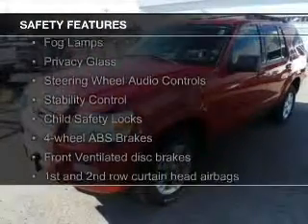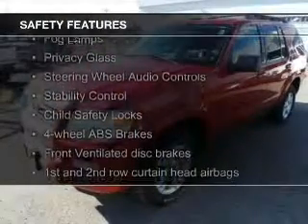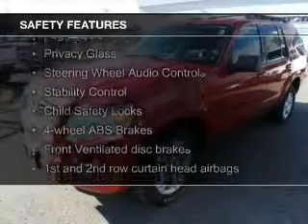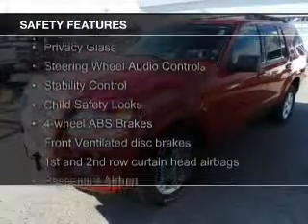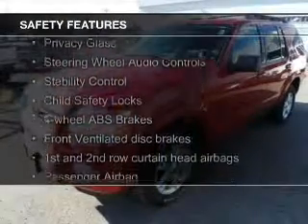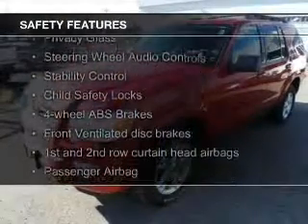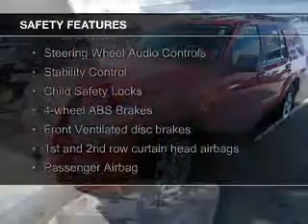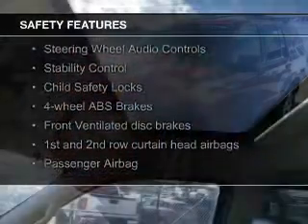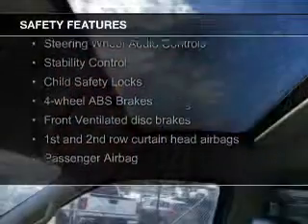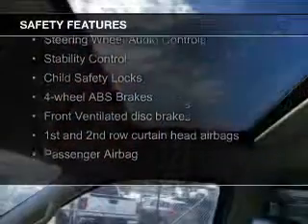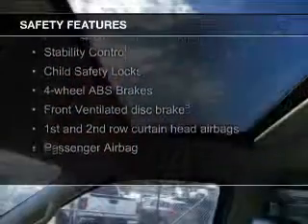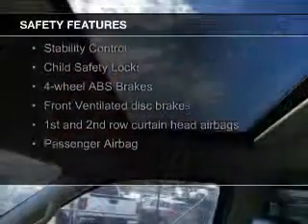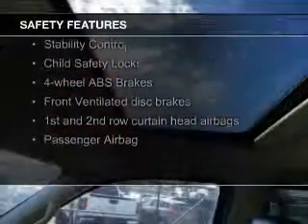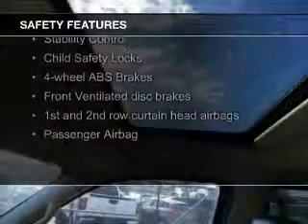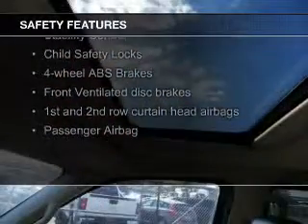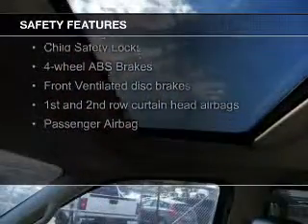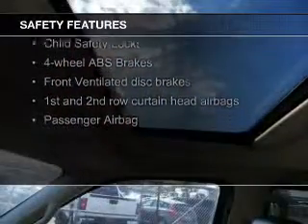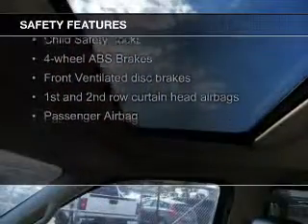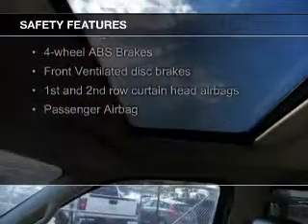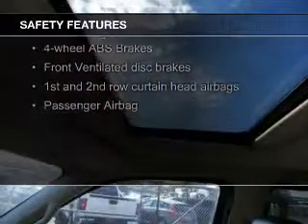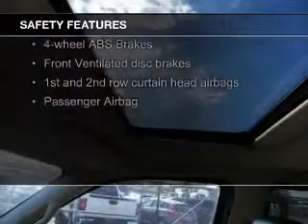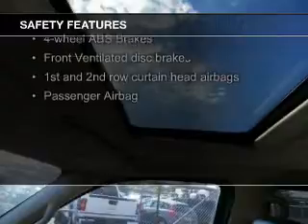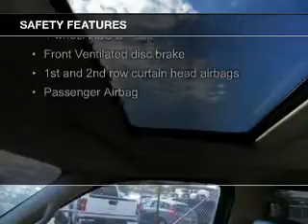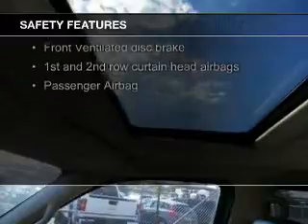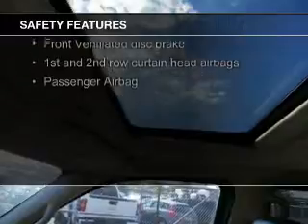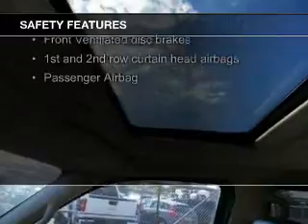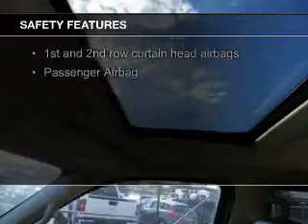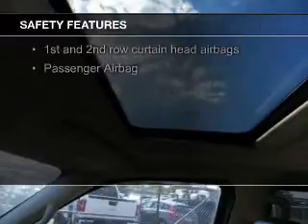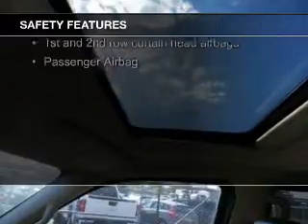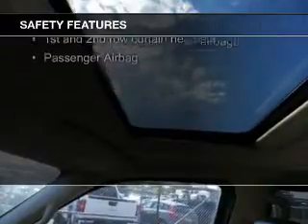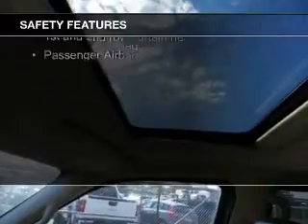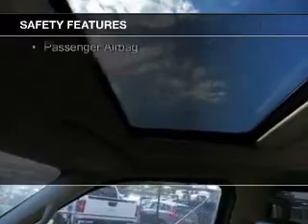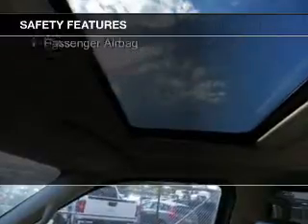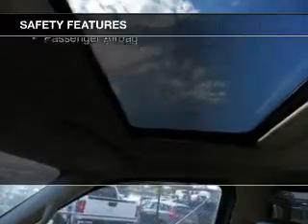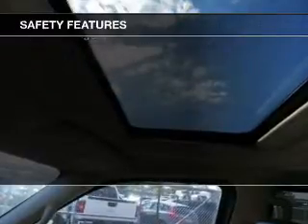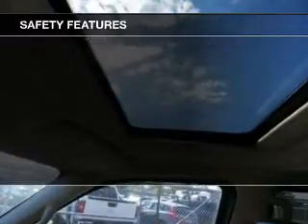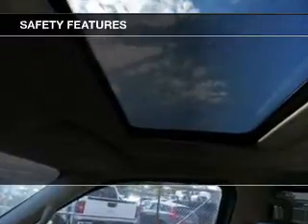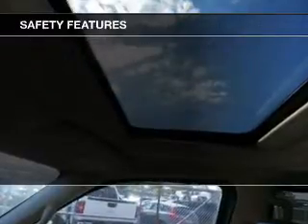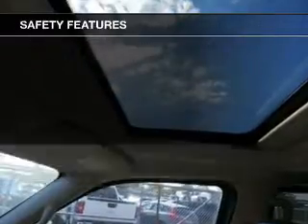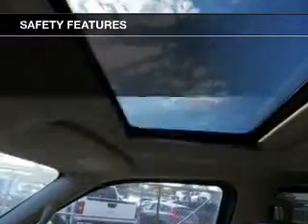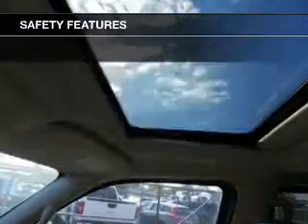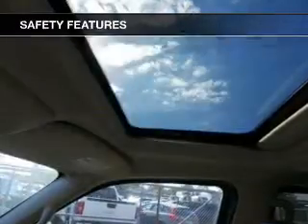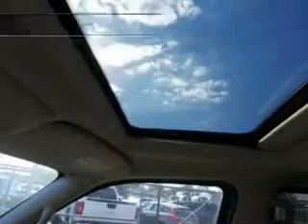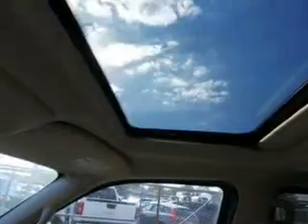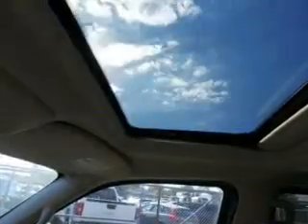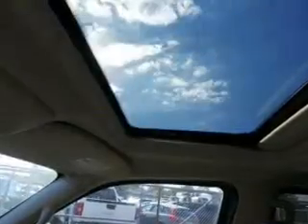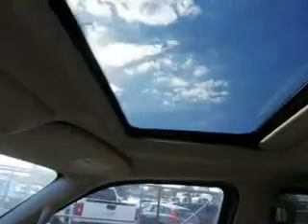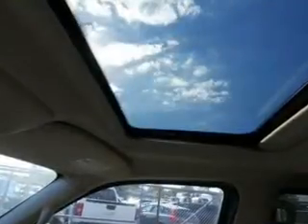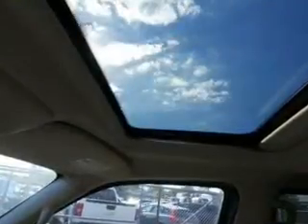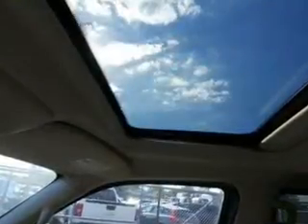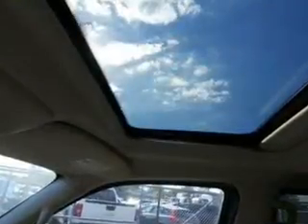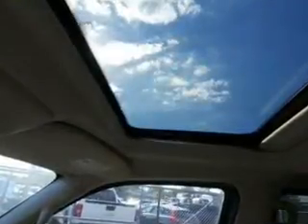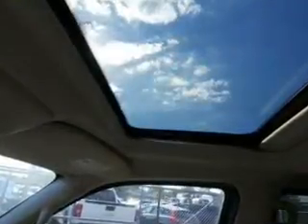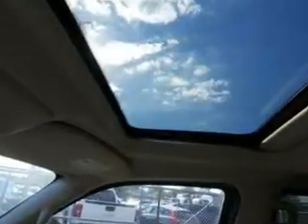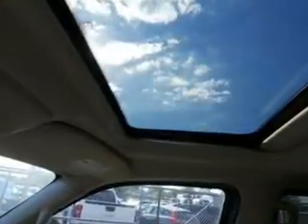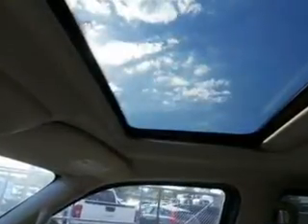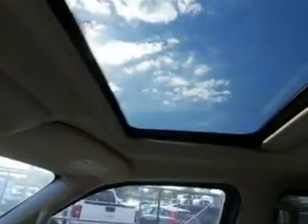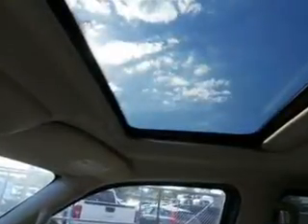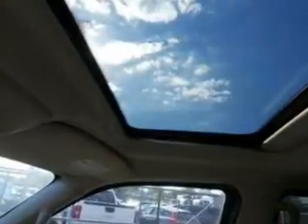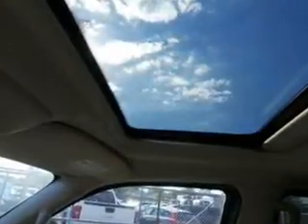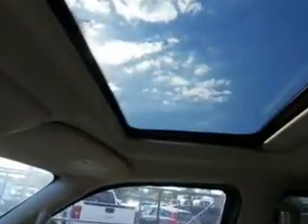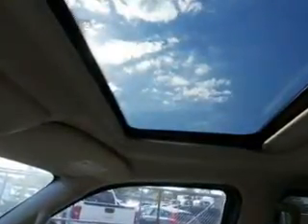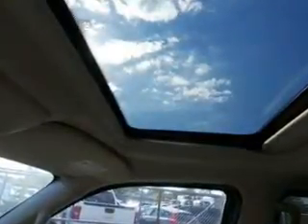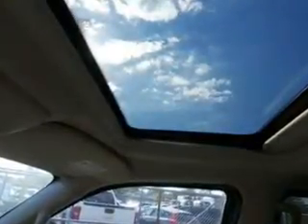Safety was made a priority with these features: fog lights, curtain head airbags, side airbags, independent suspension, traction control, and stability control.